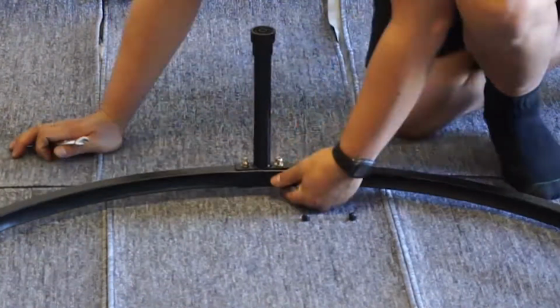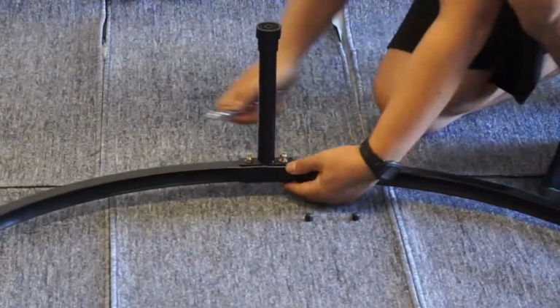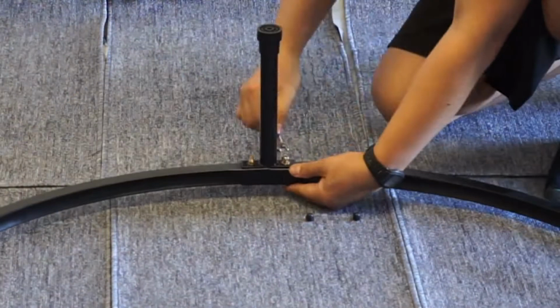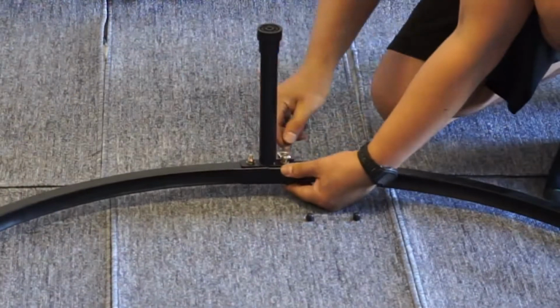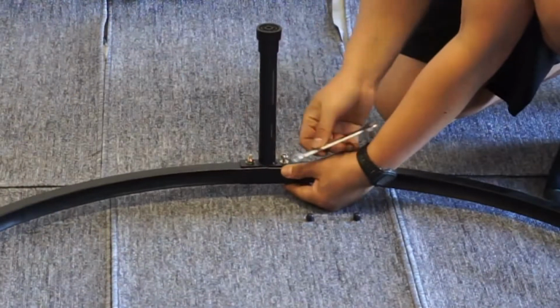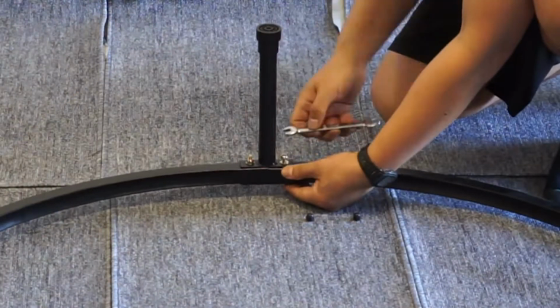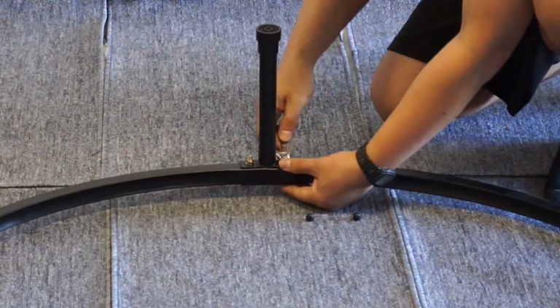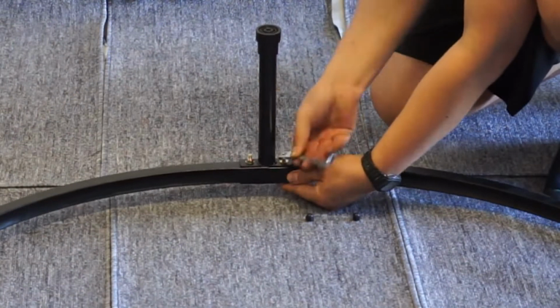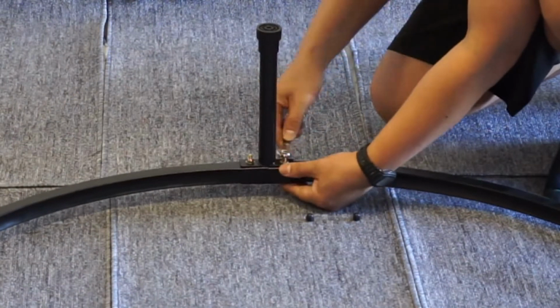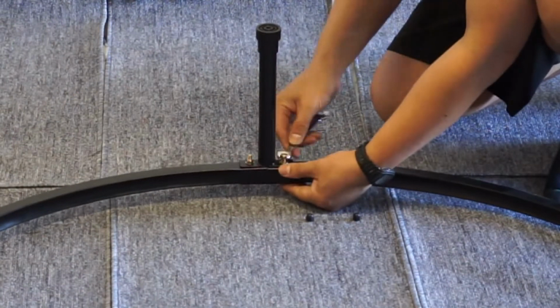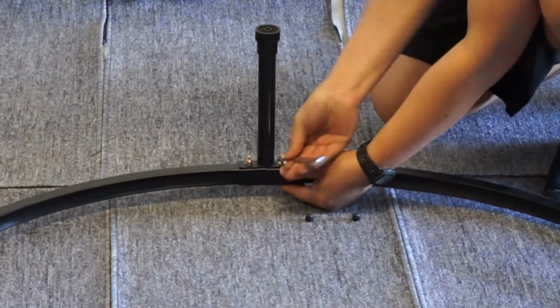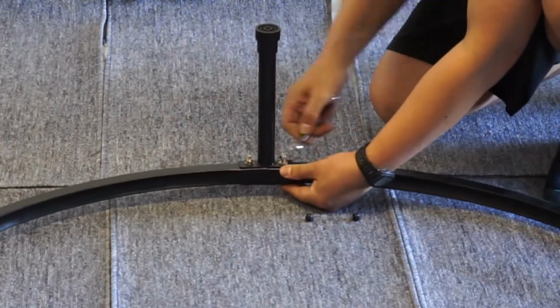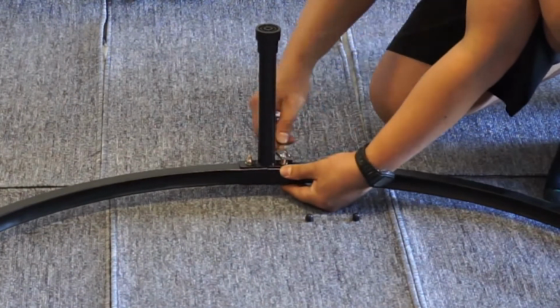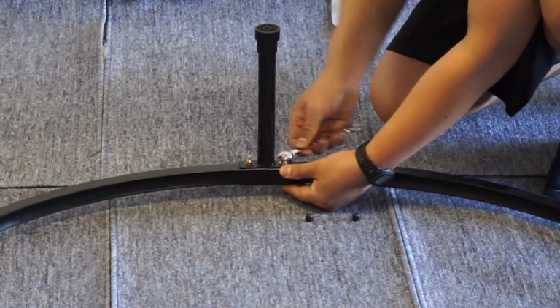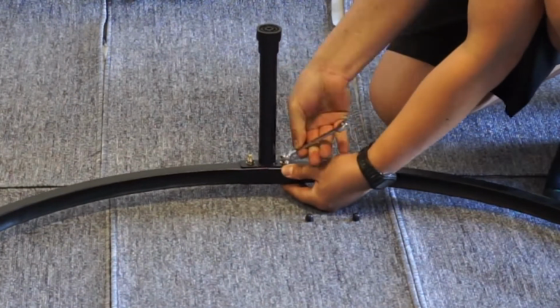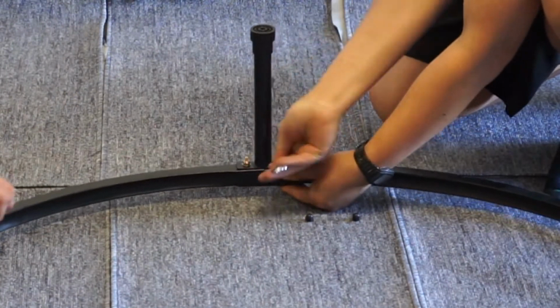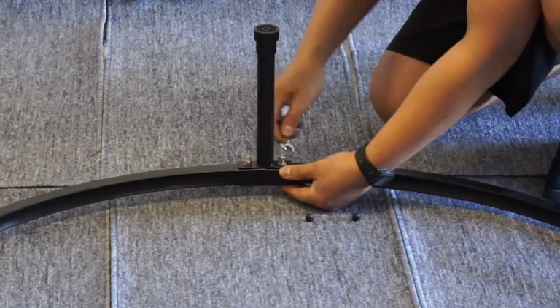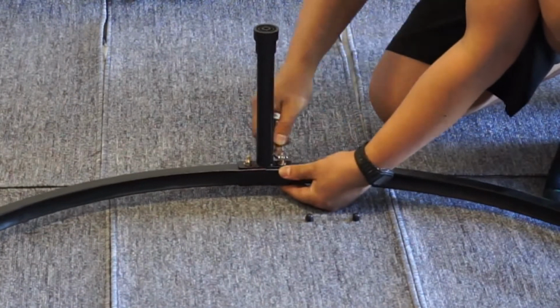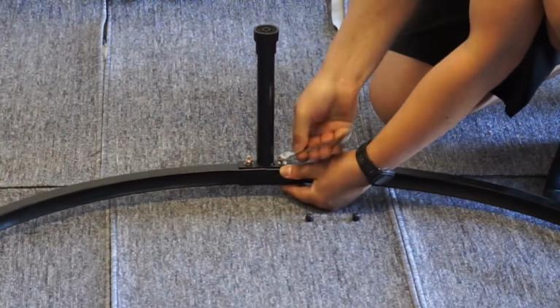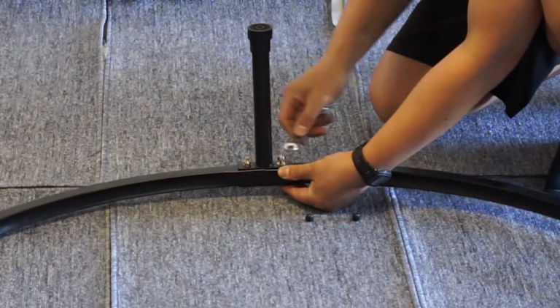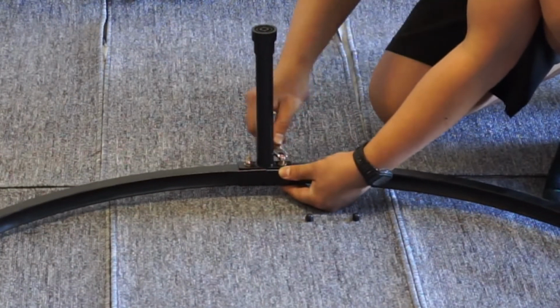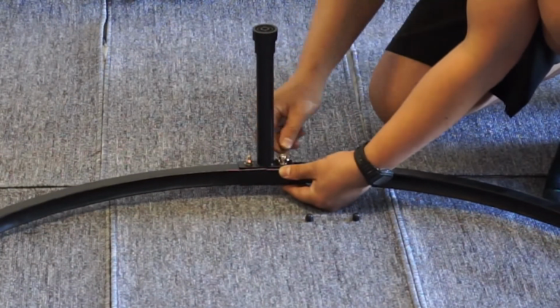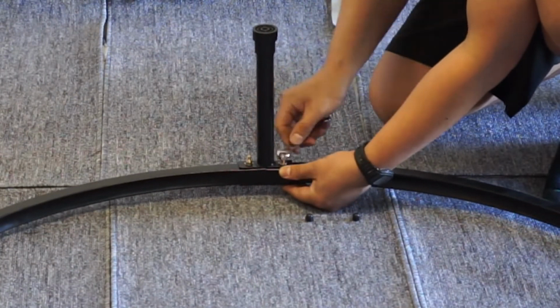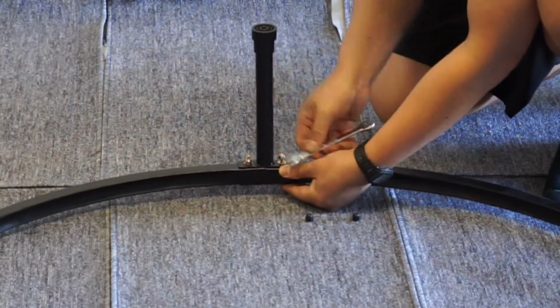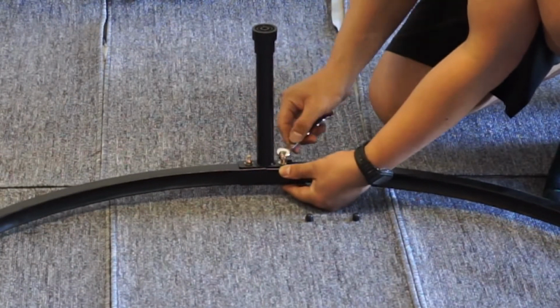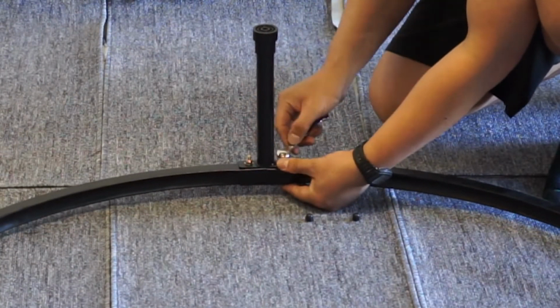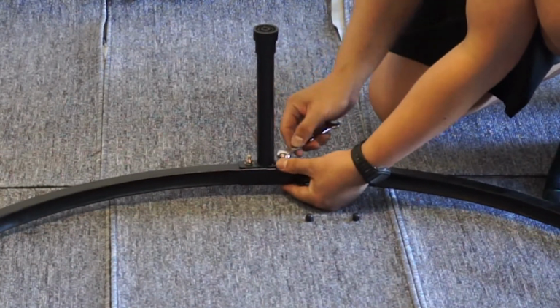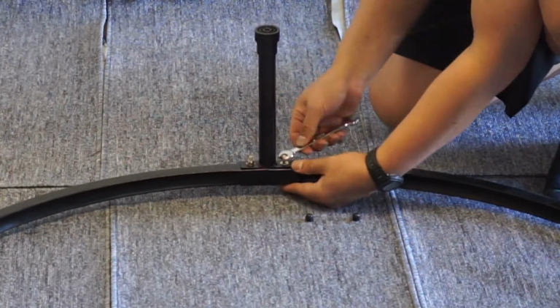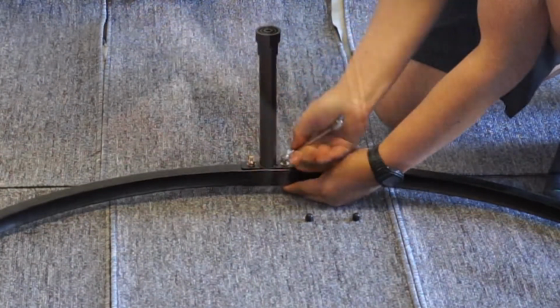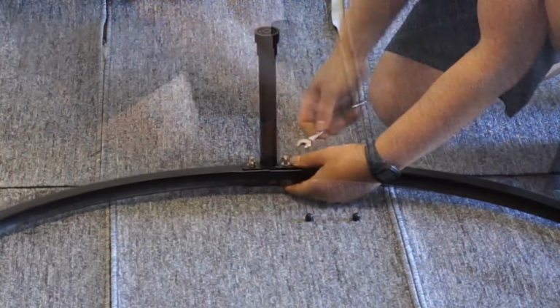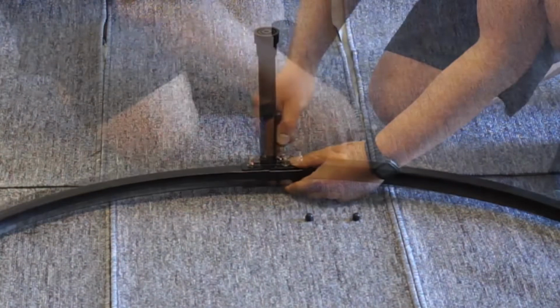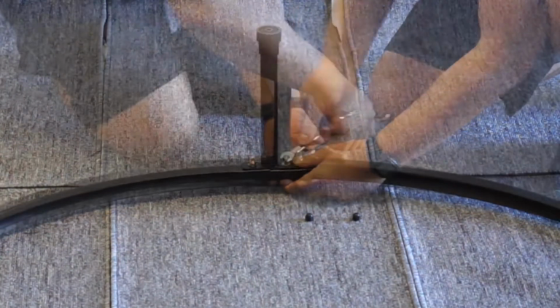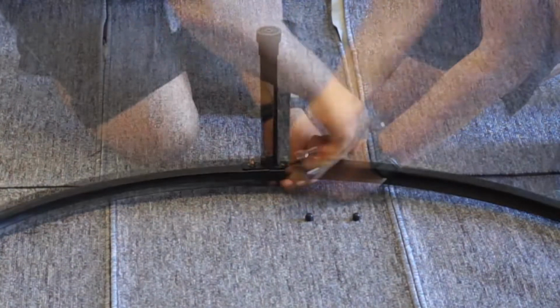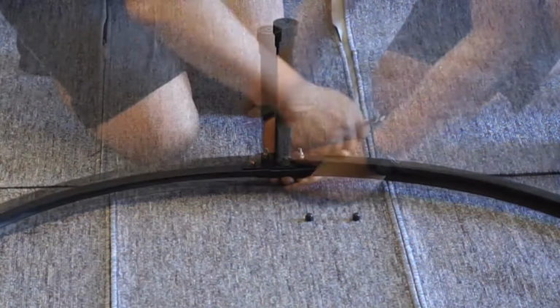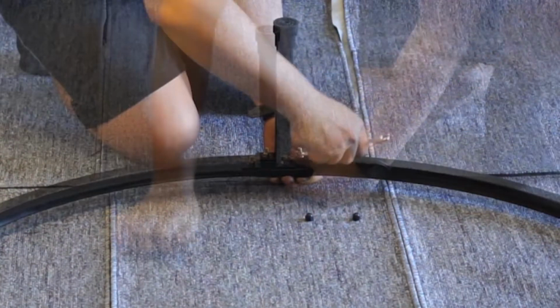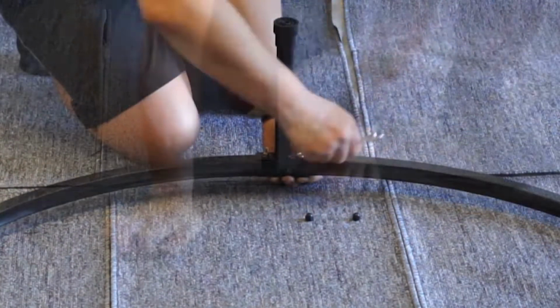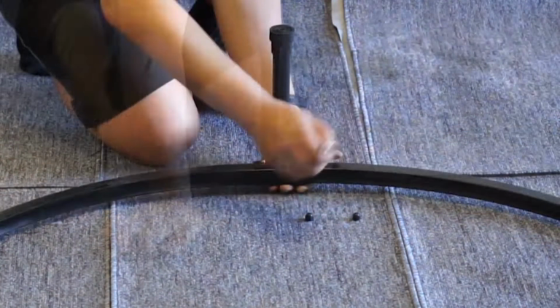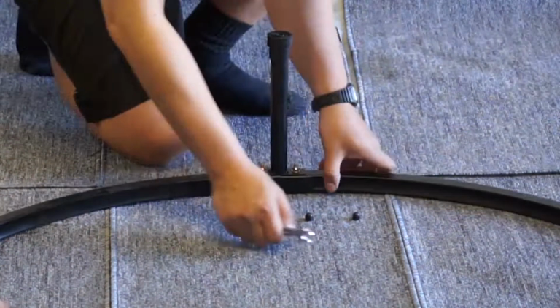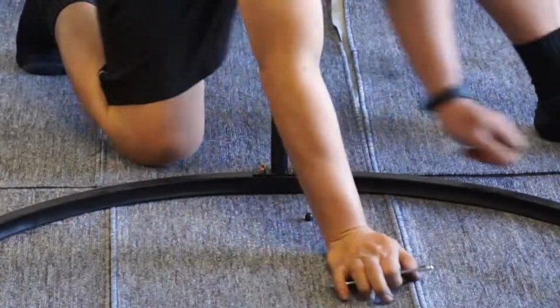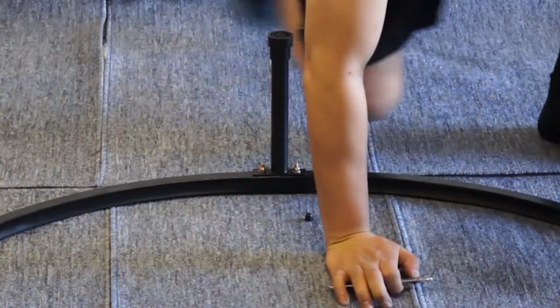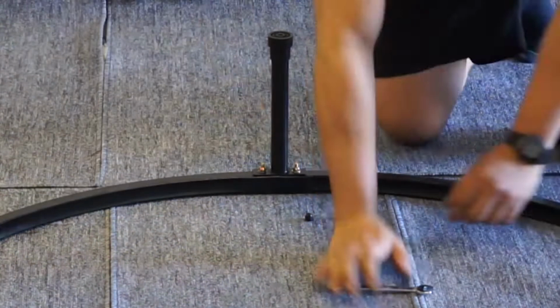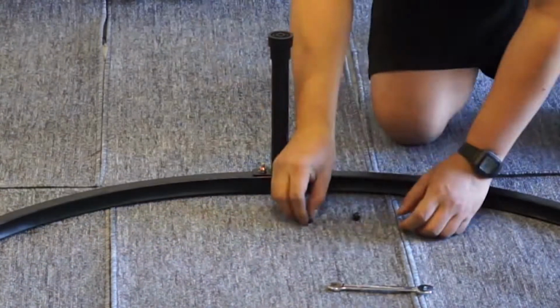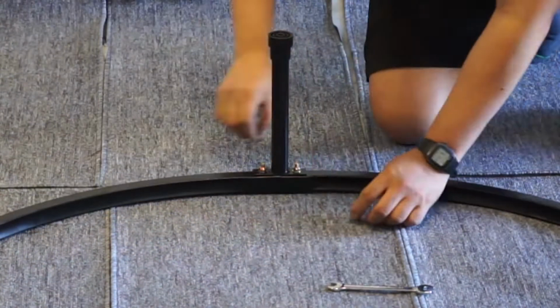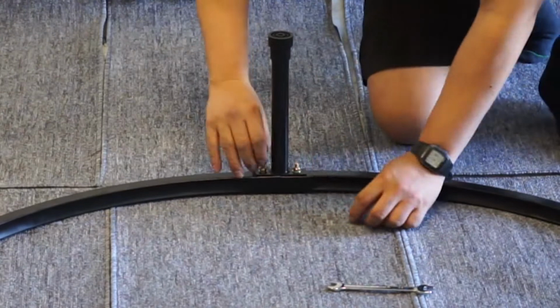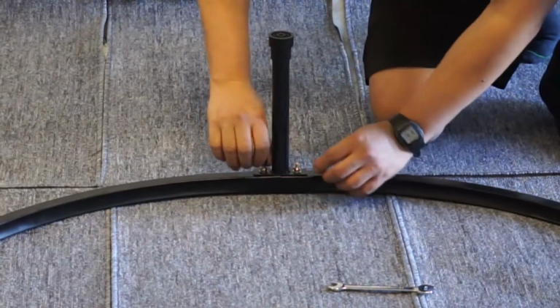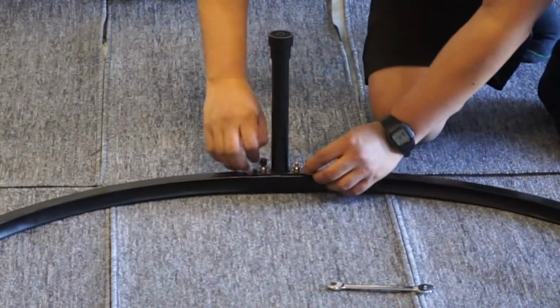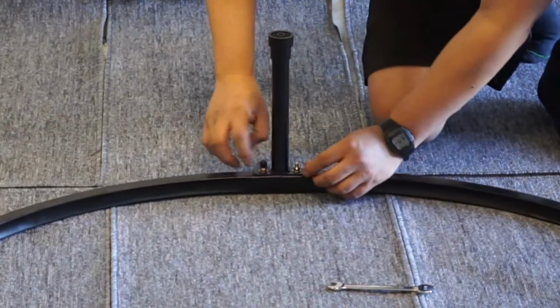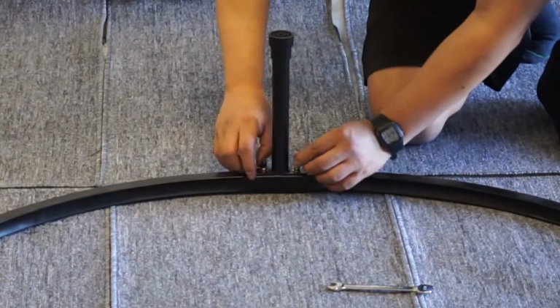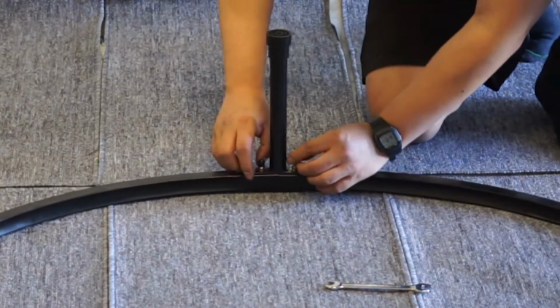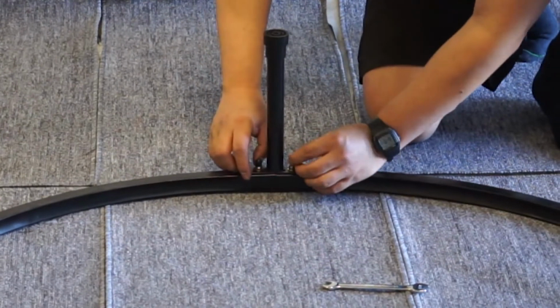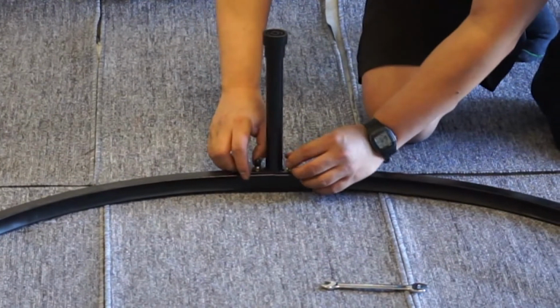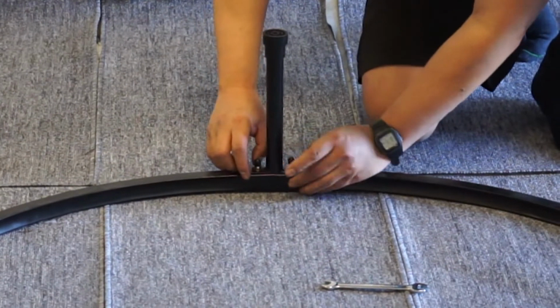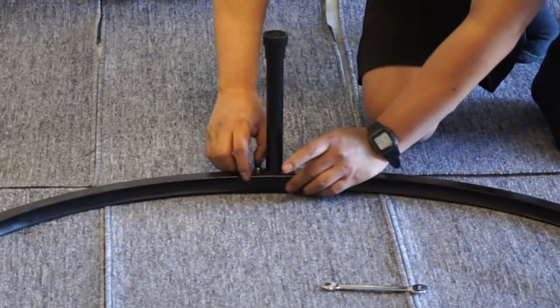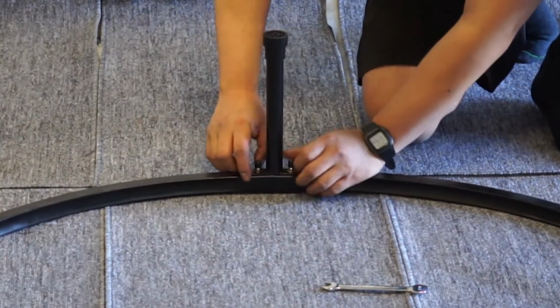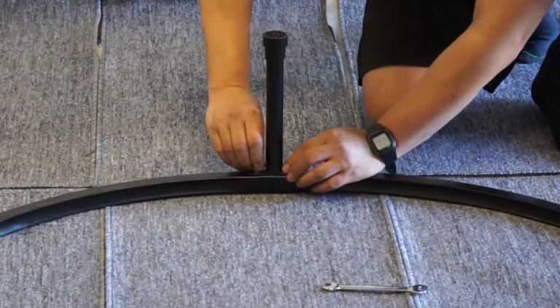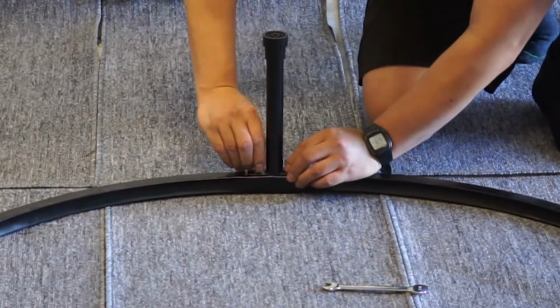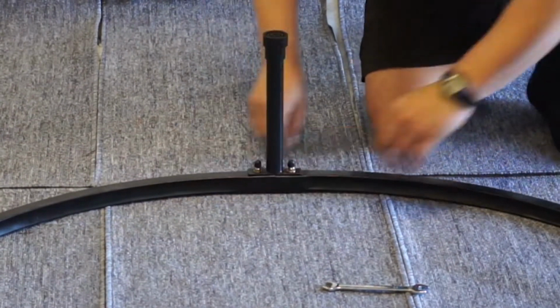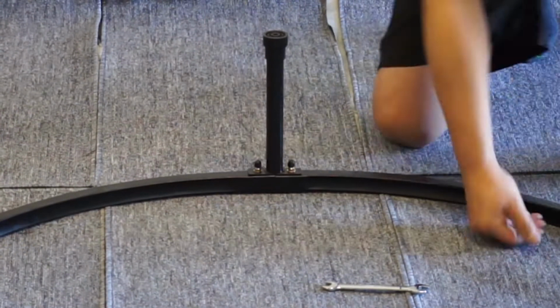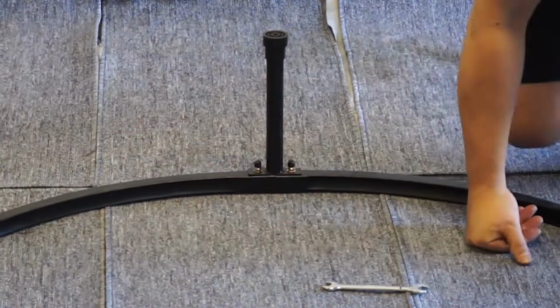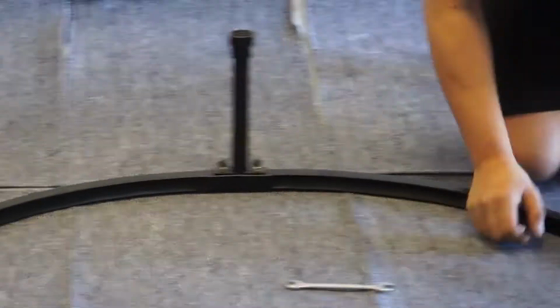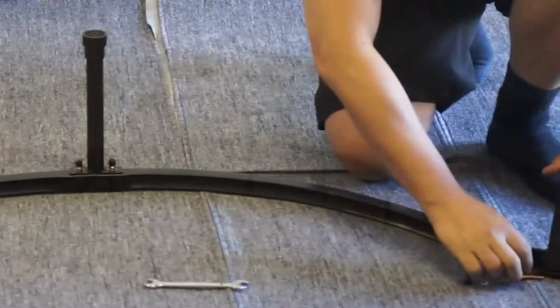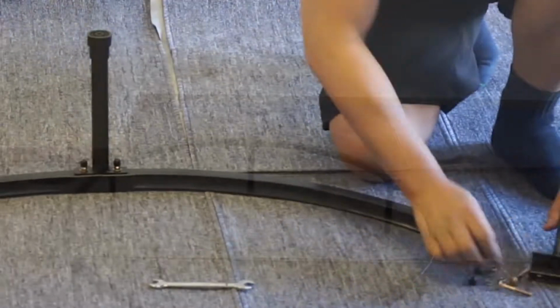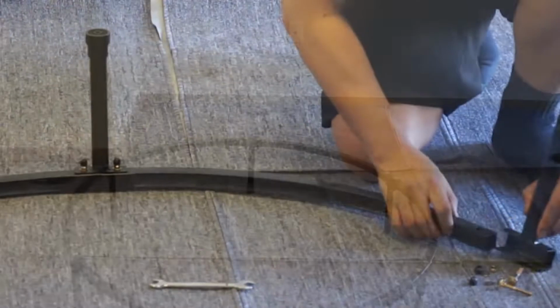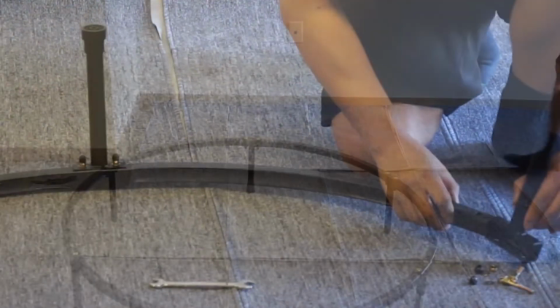Once all the T-sections have been properly installed, flip the trampoline over. The openings of the top rails should be facing up.